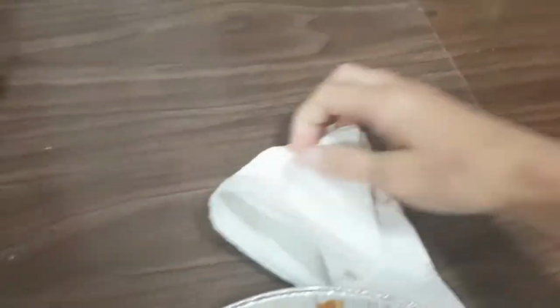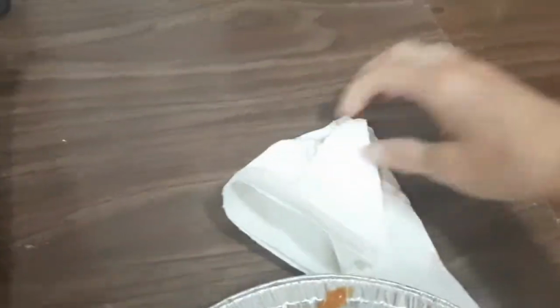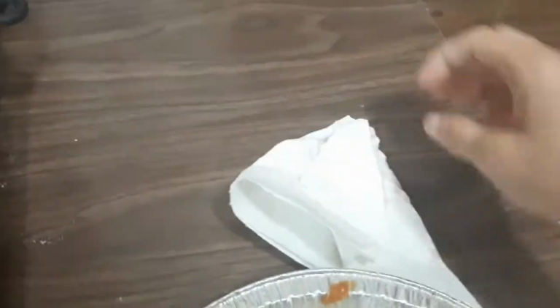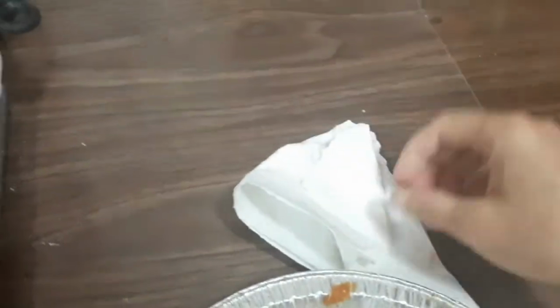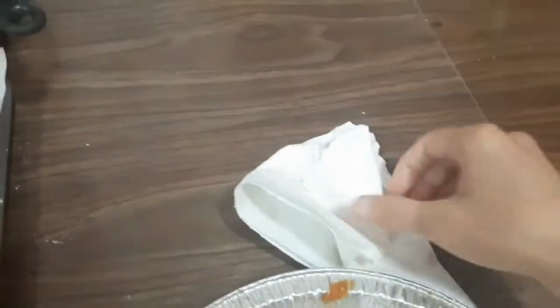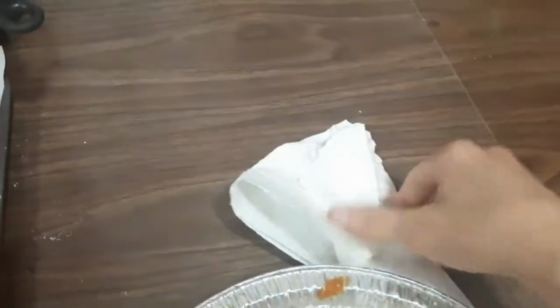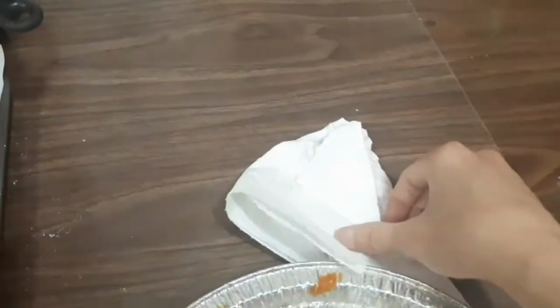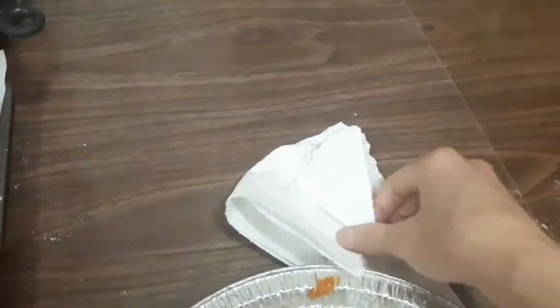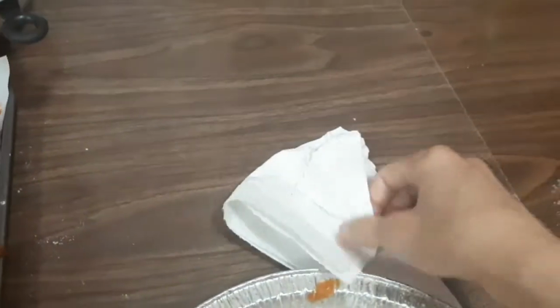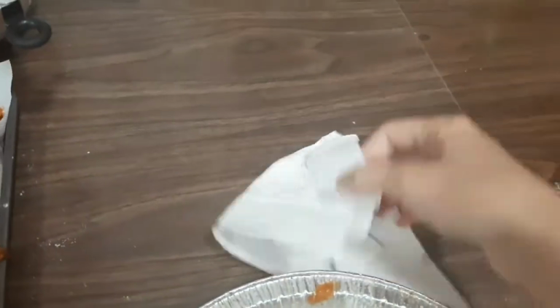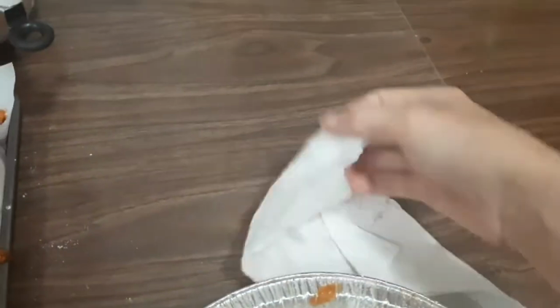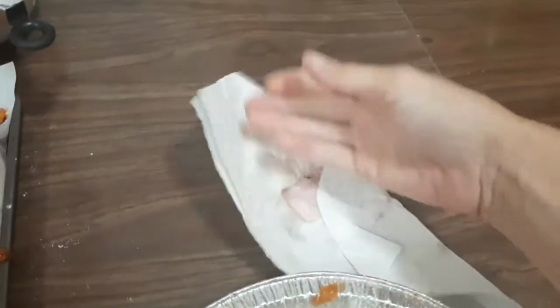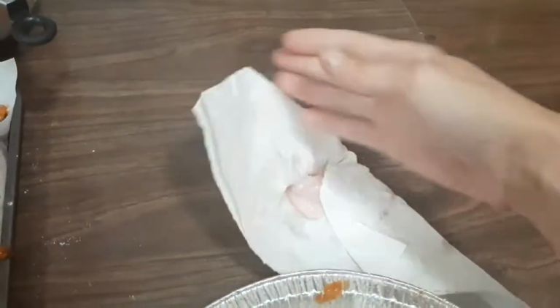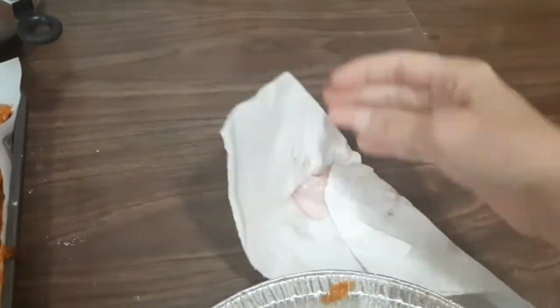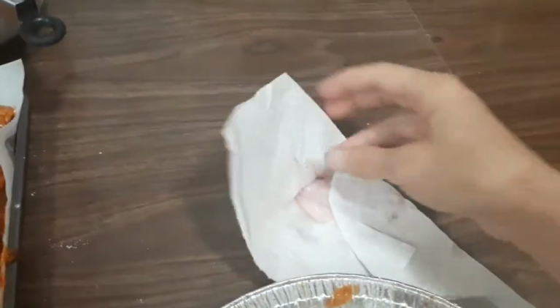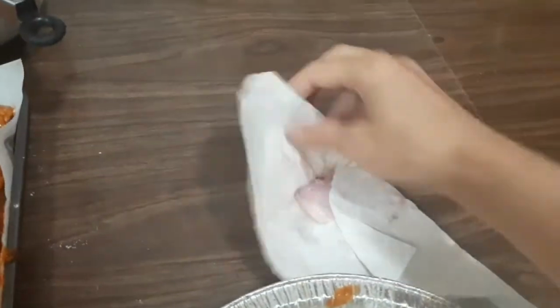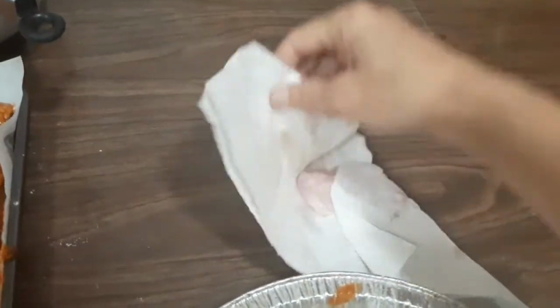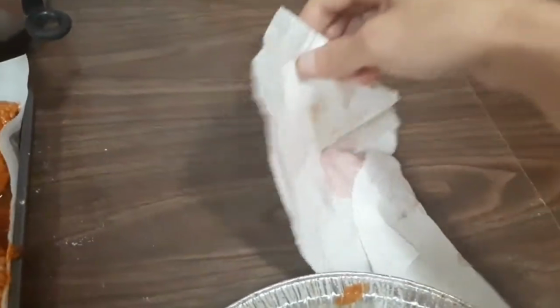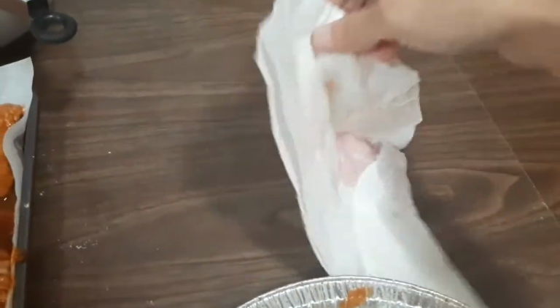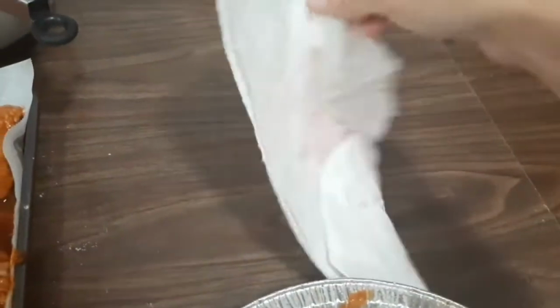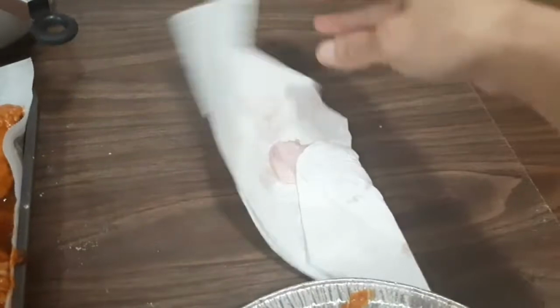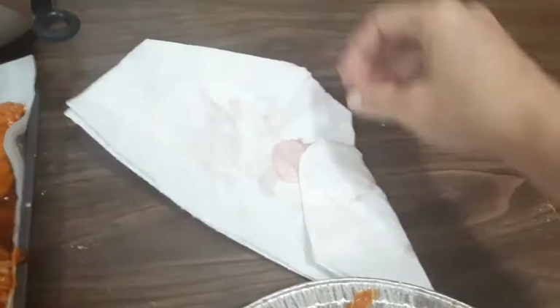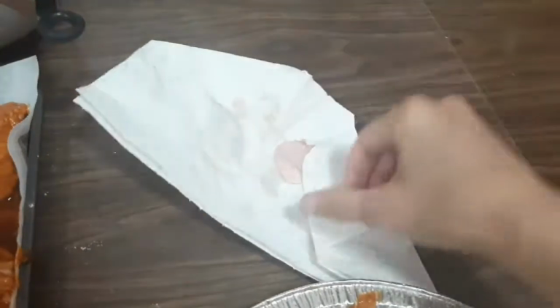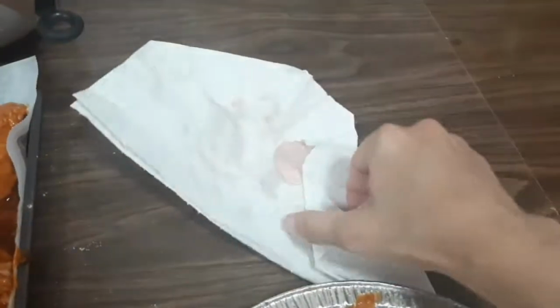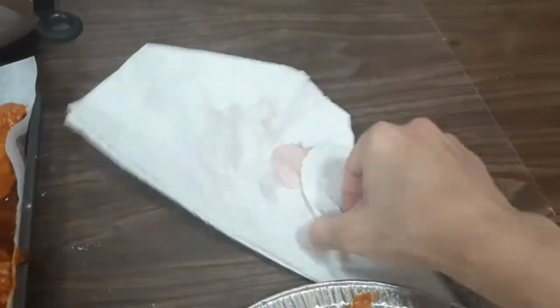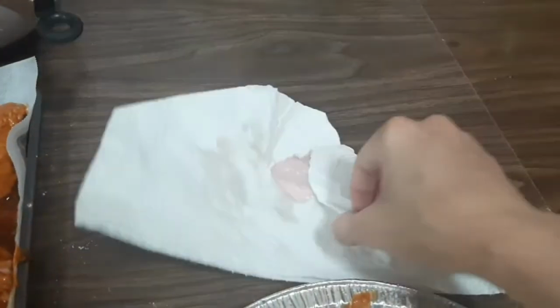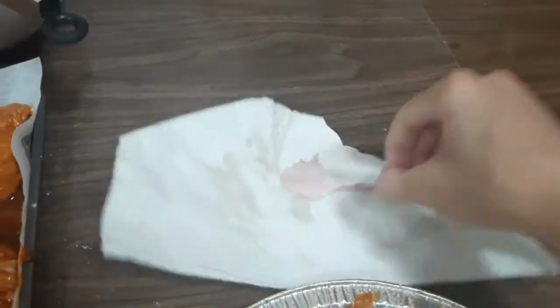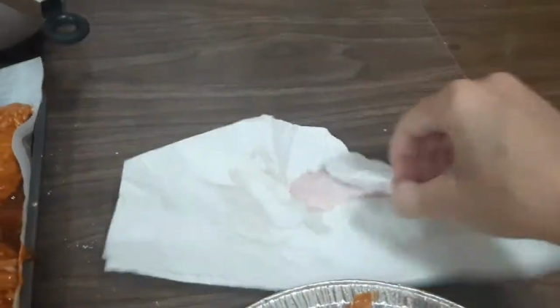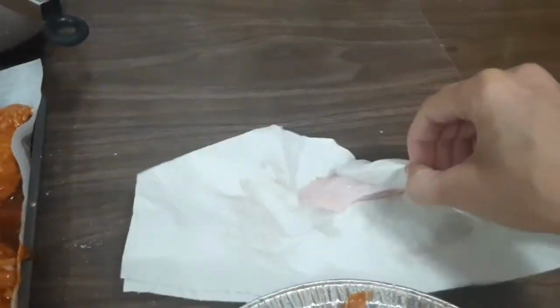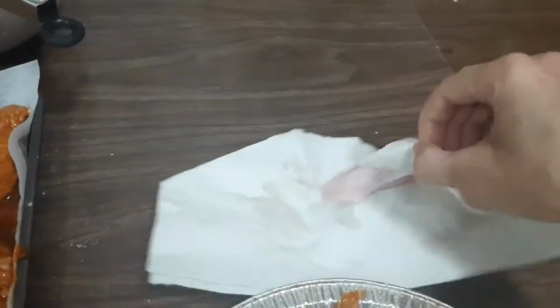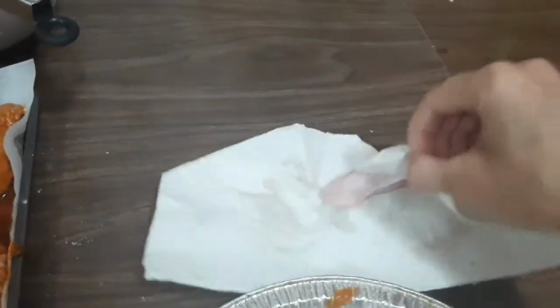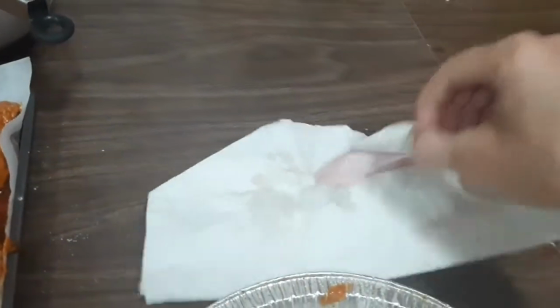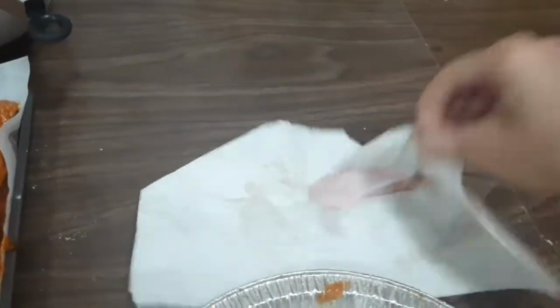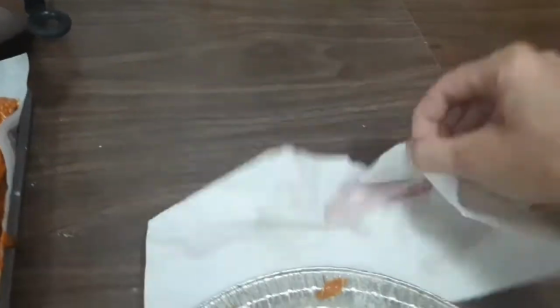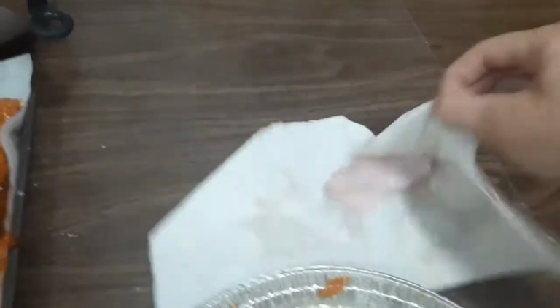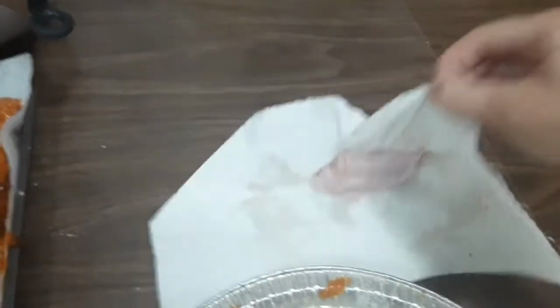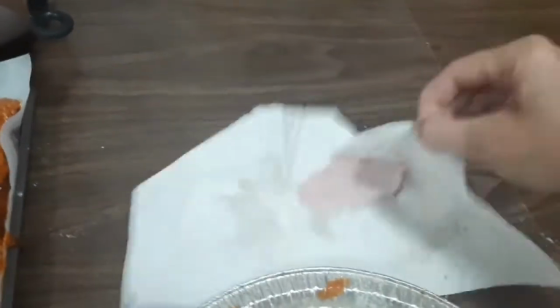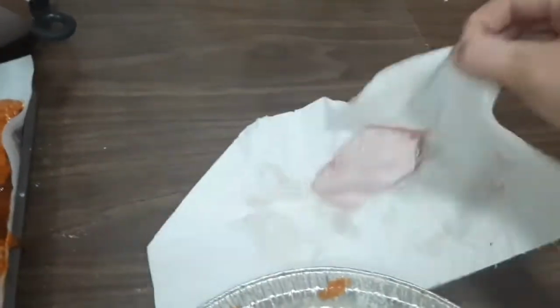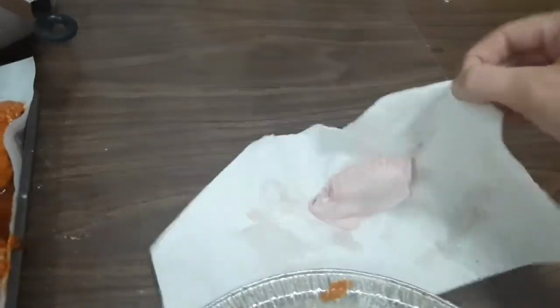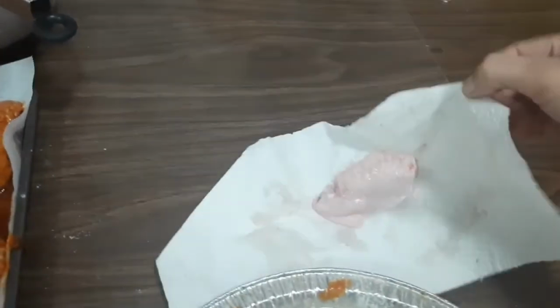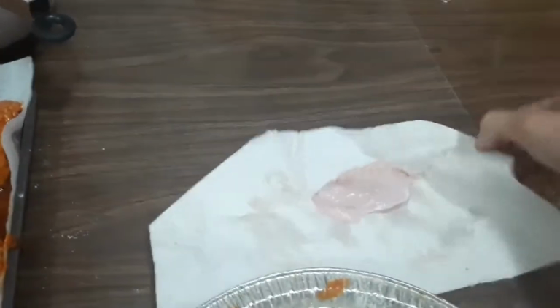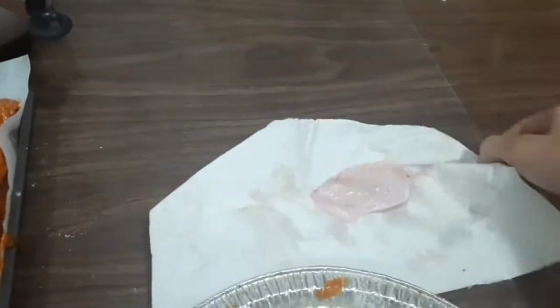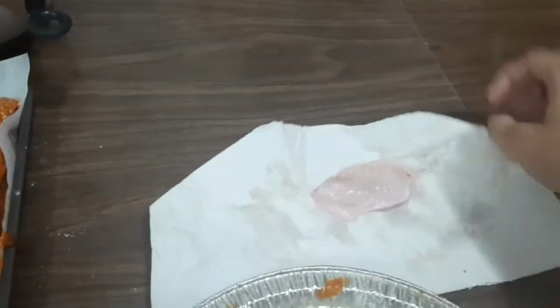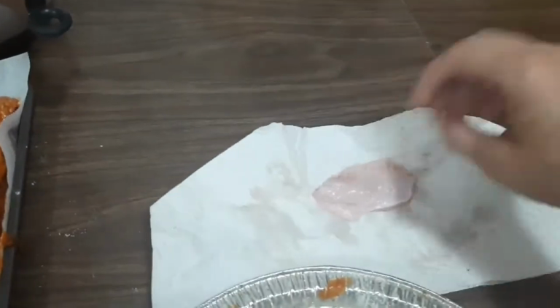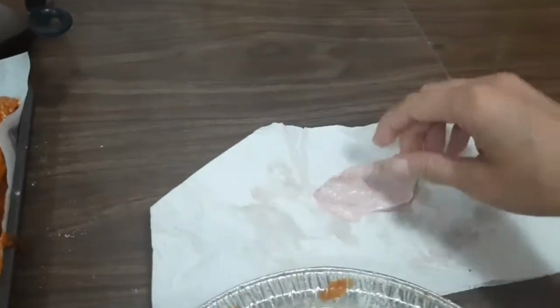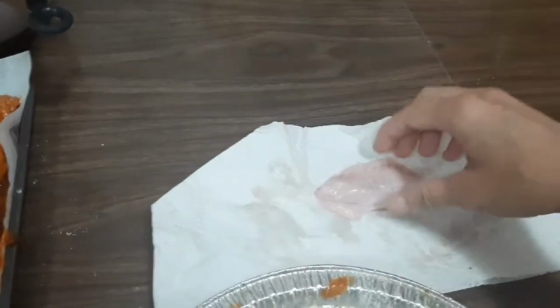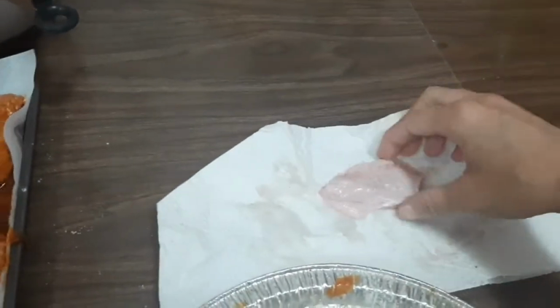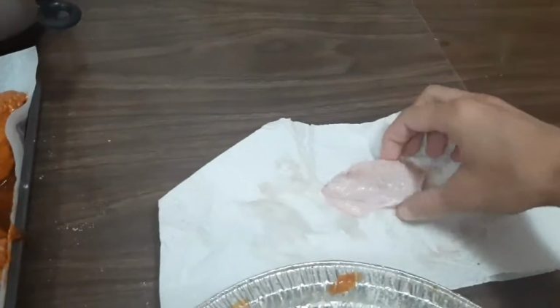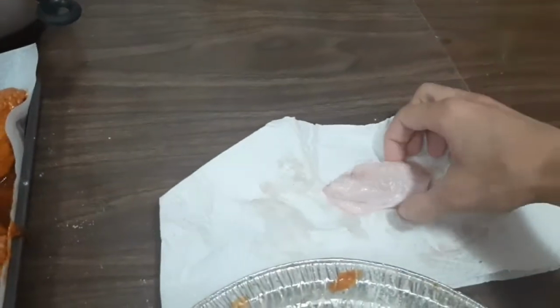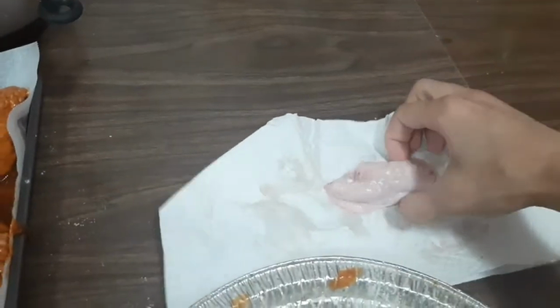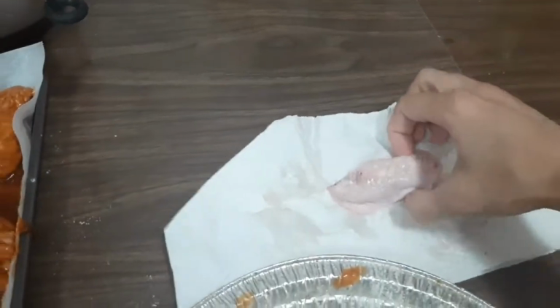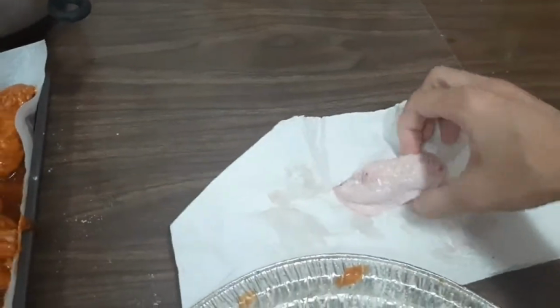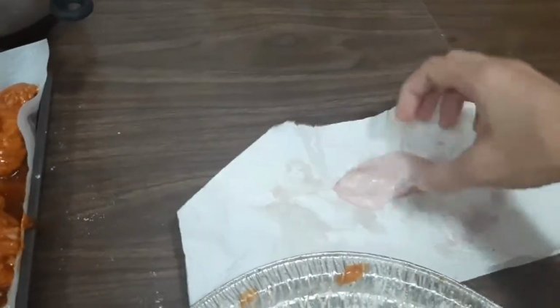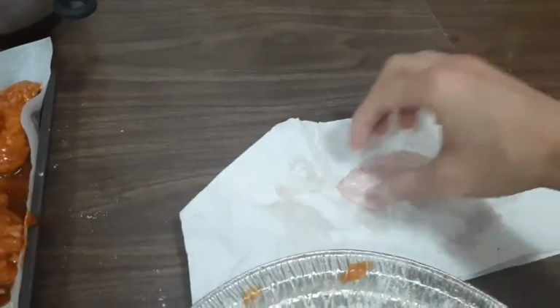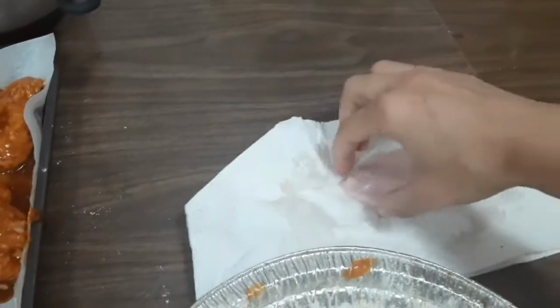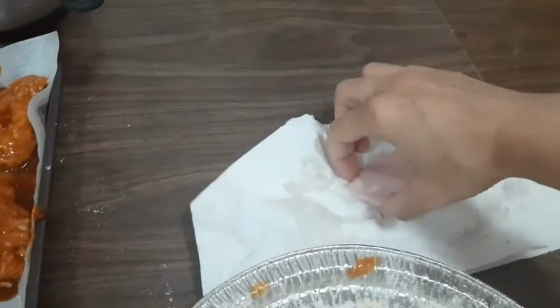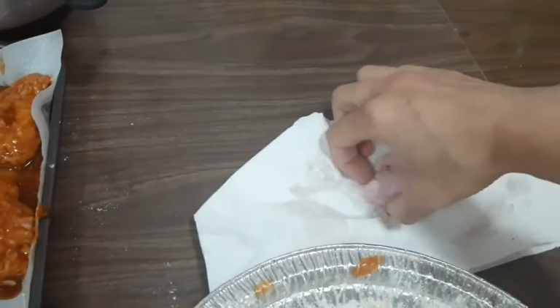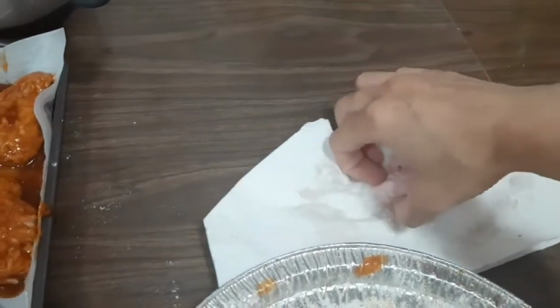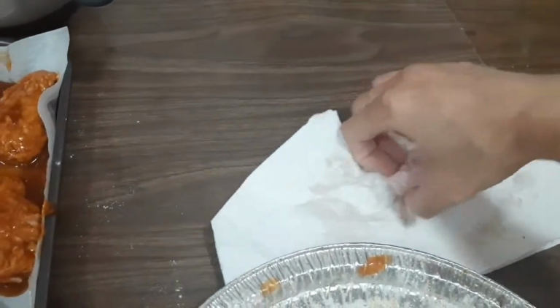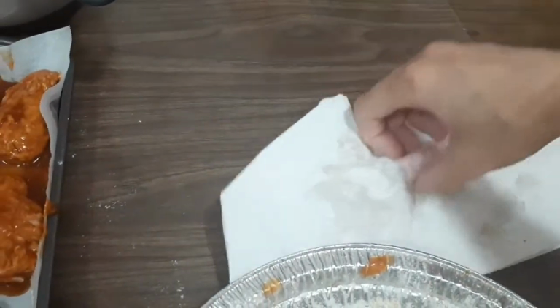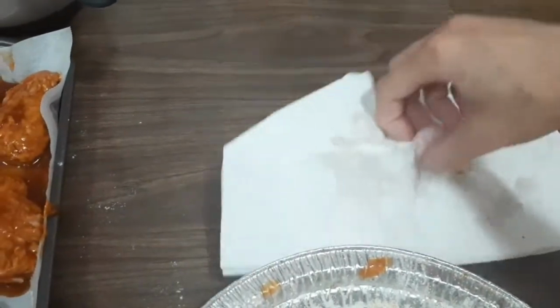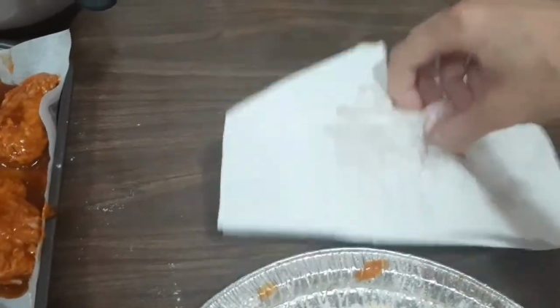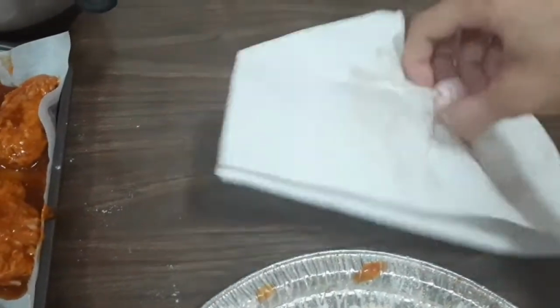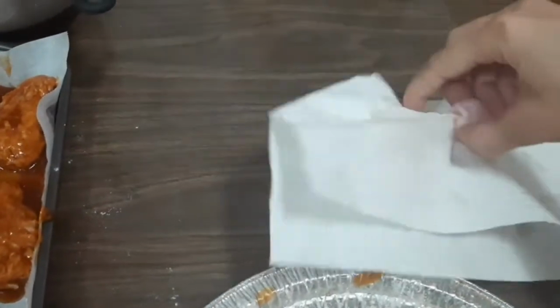My son's agreeing with me. It's harder one-handed. Take the wing.